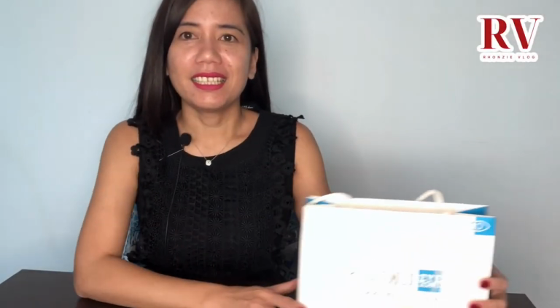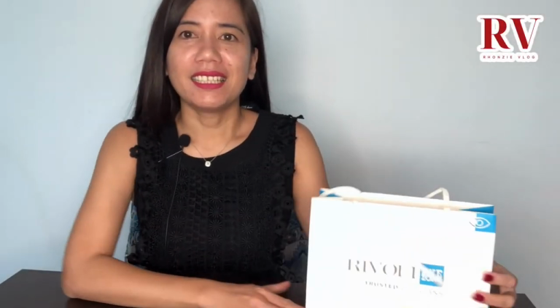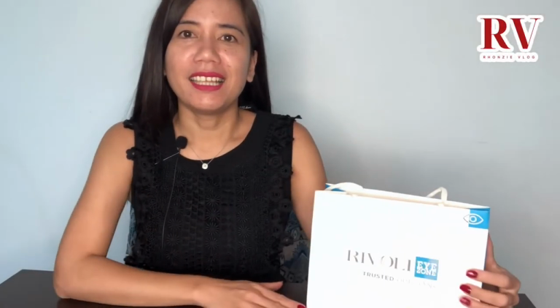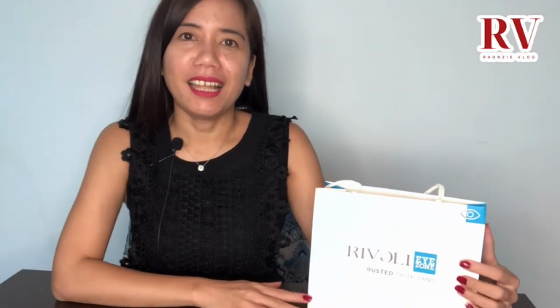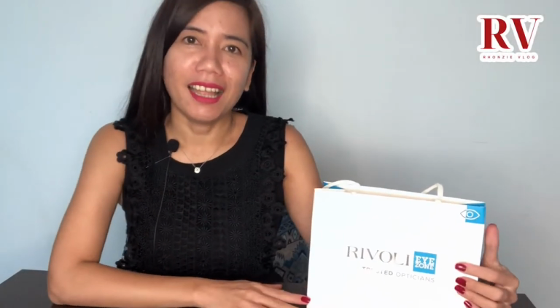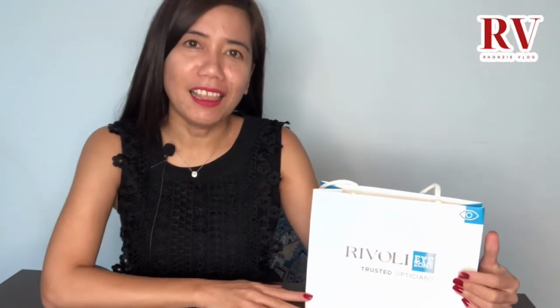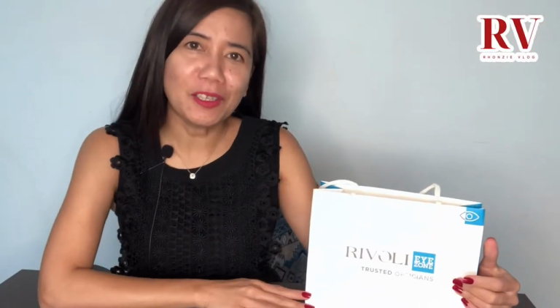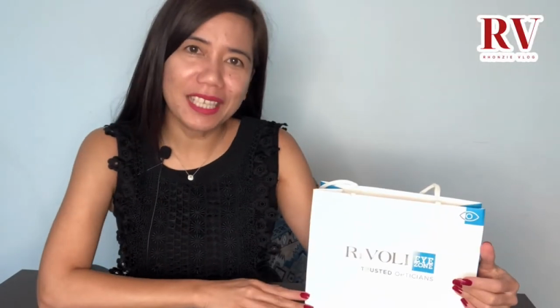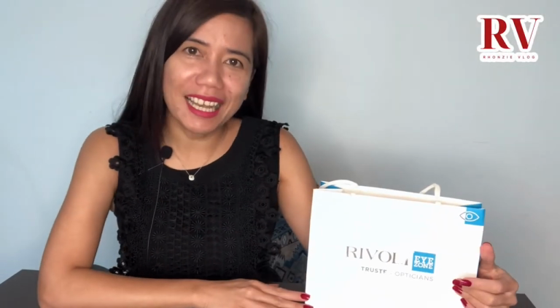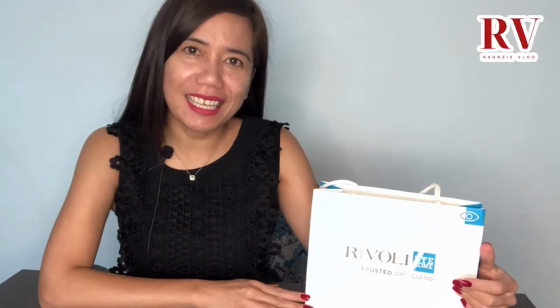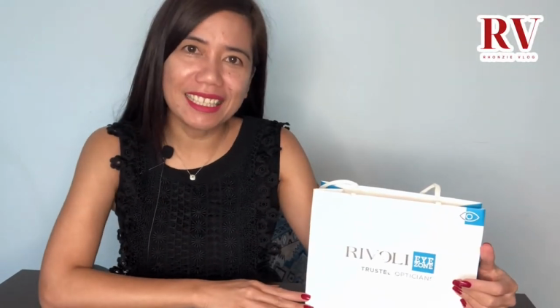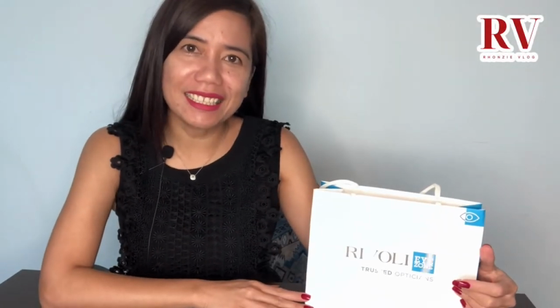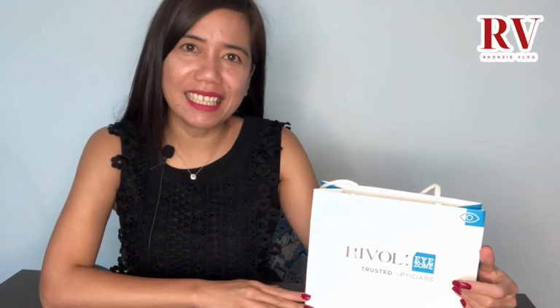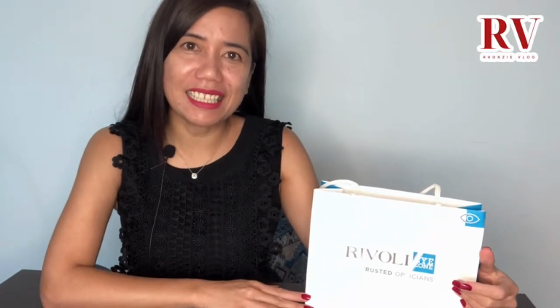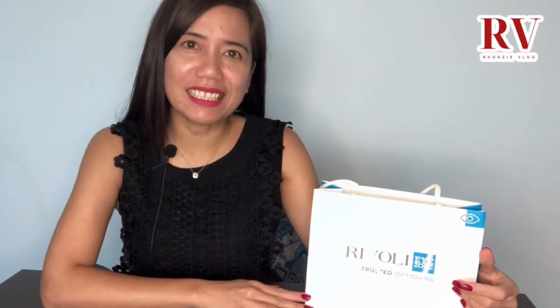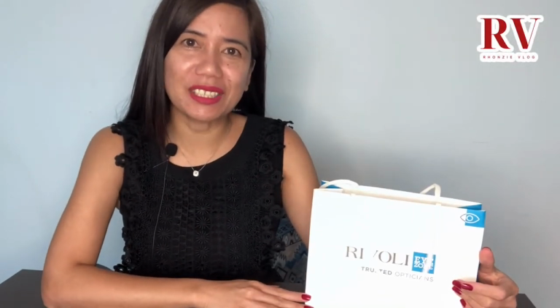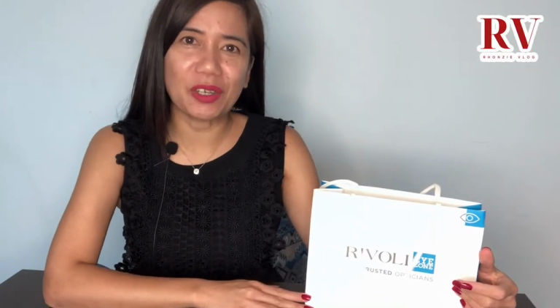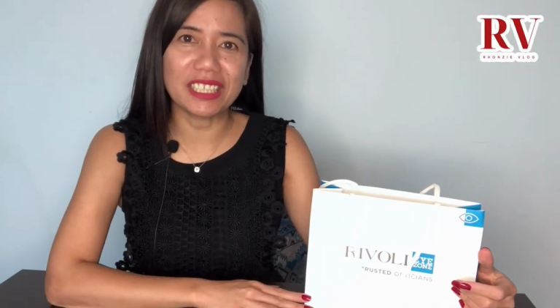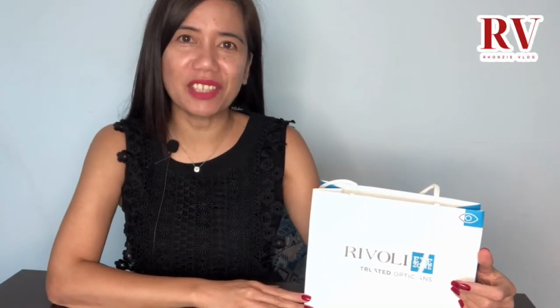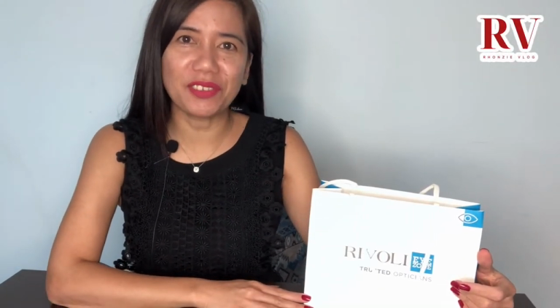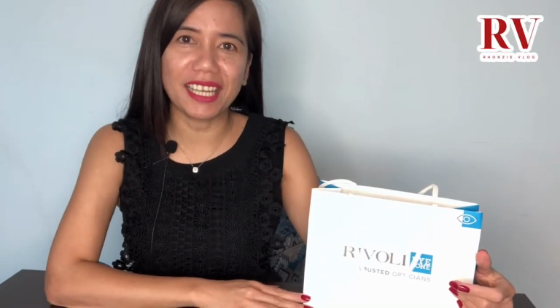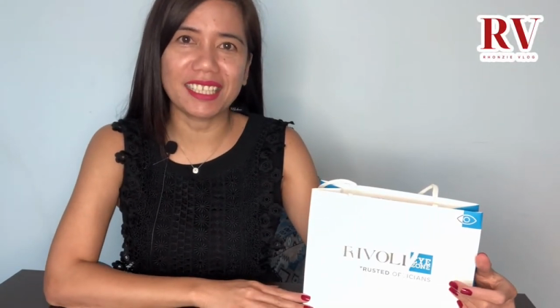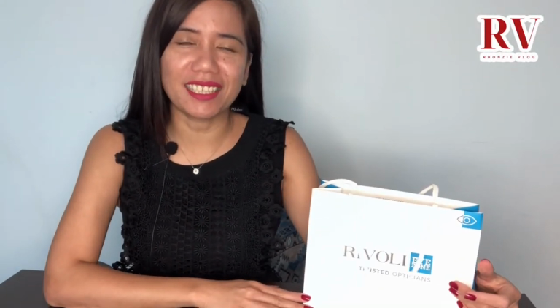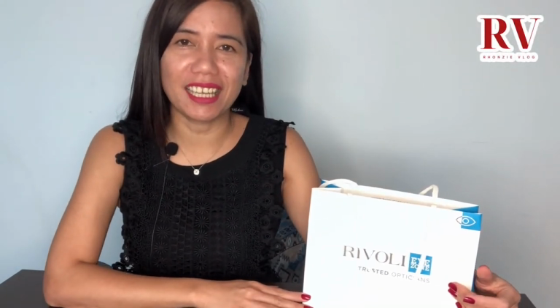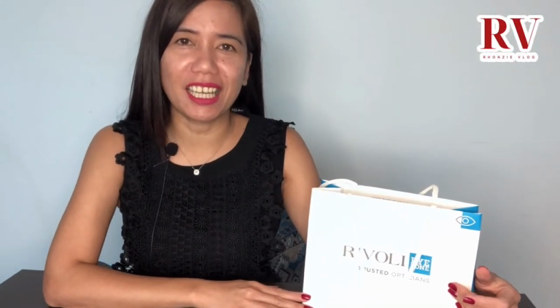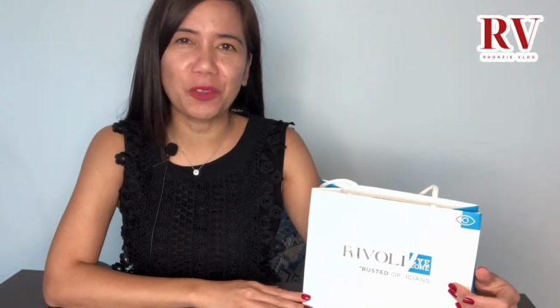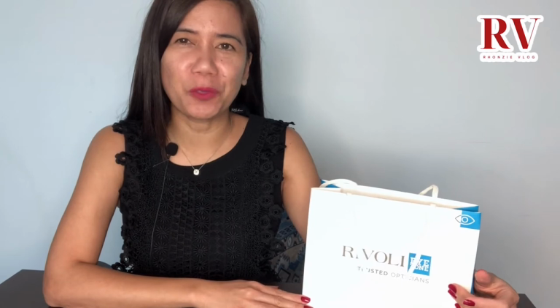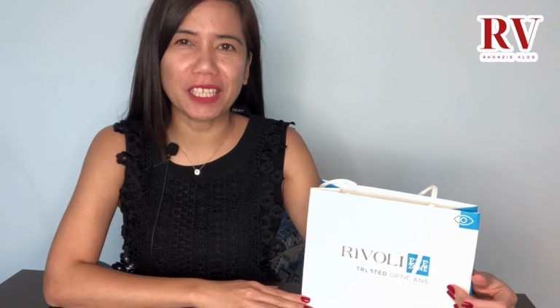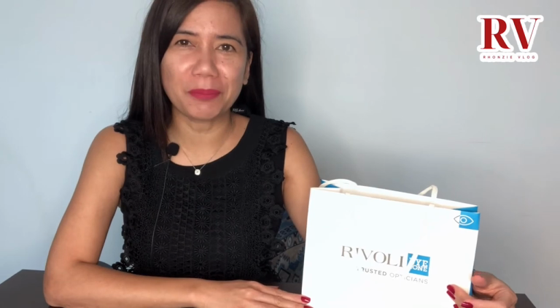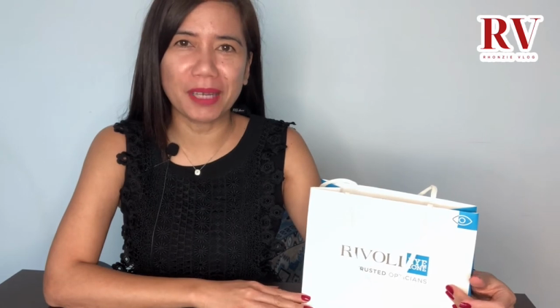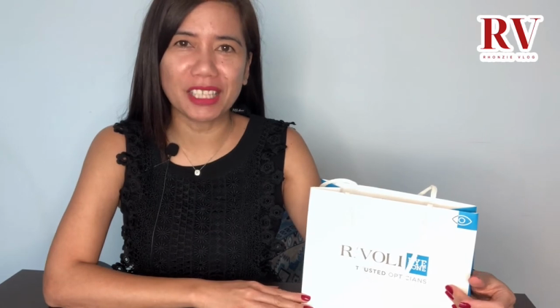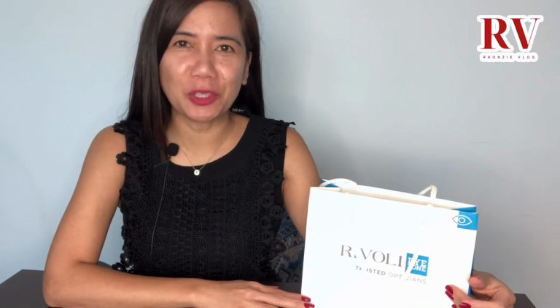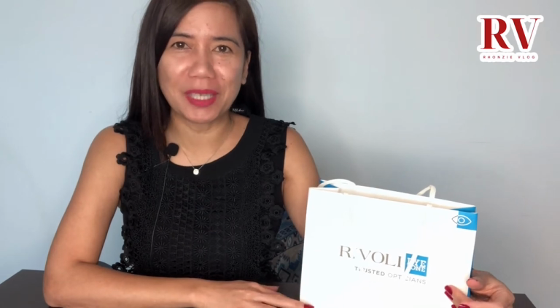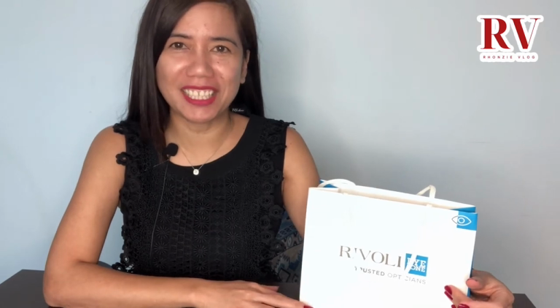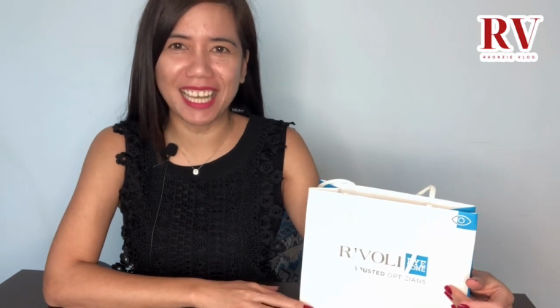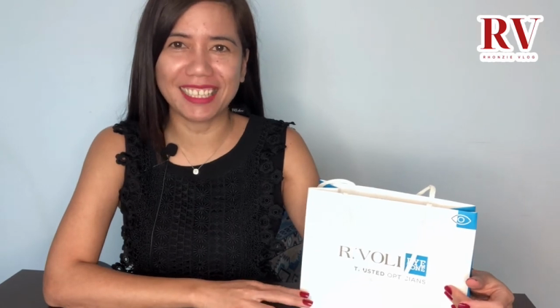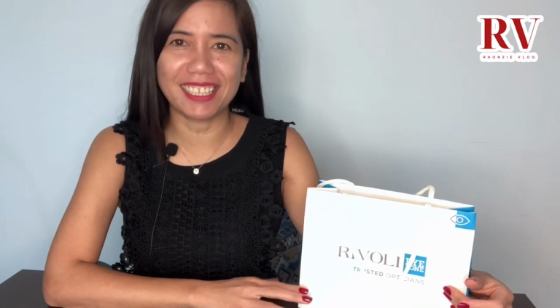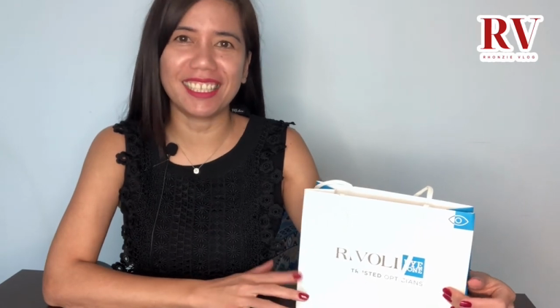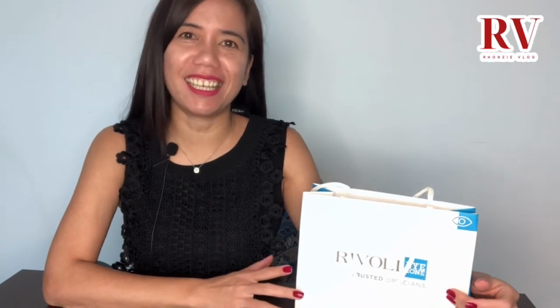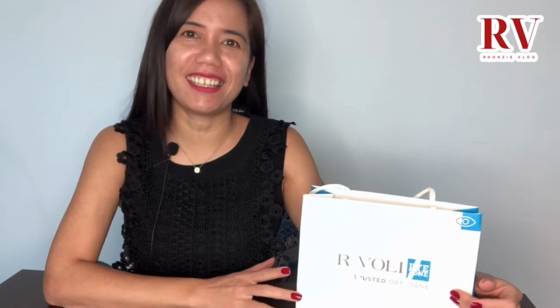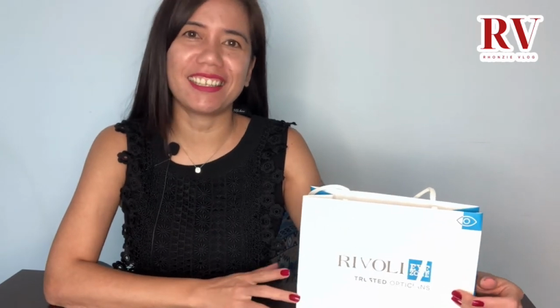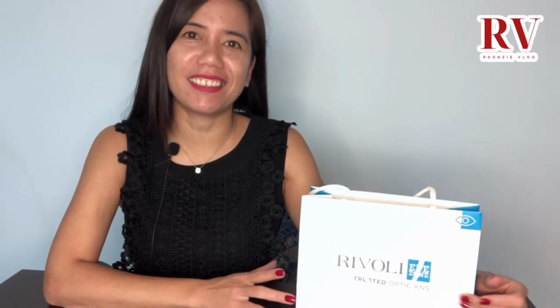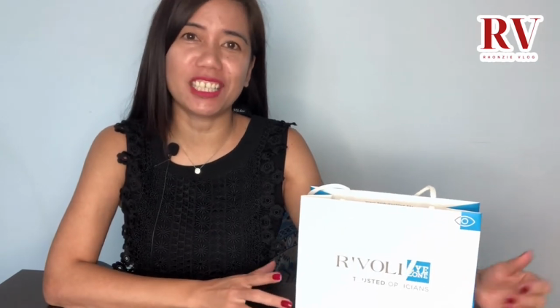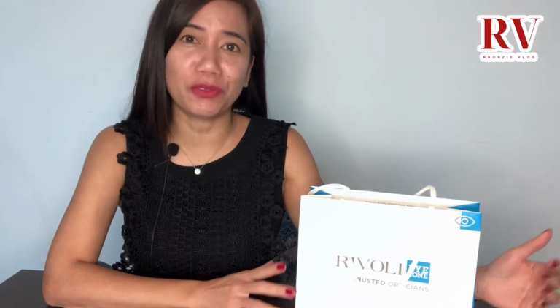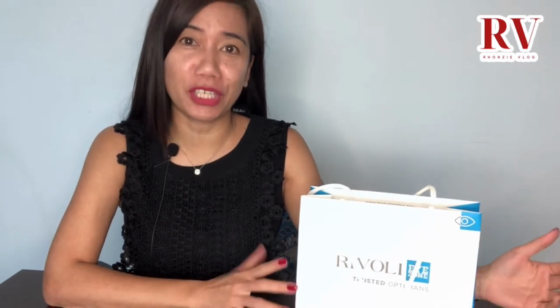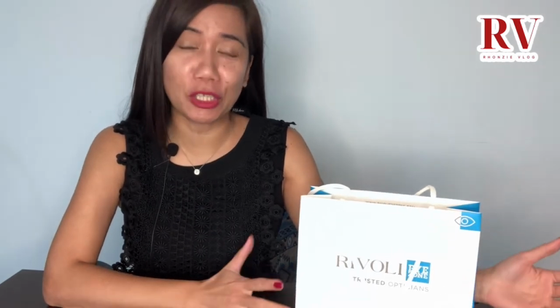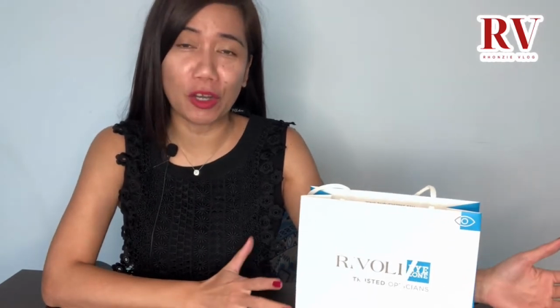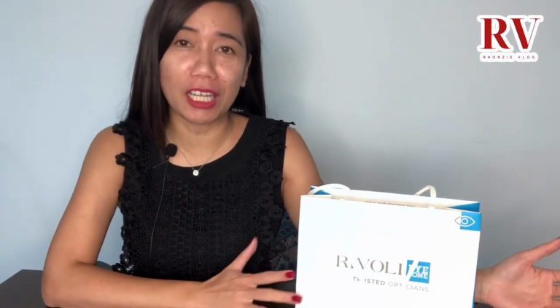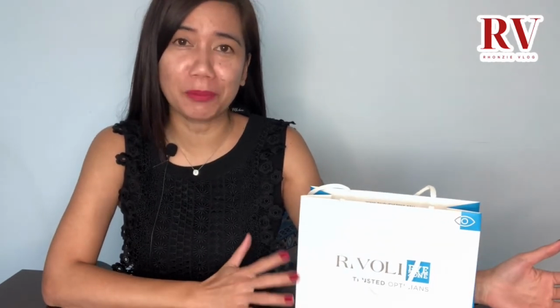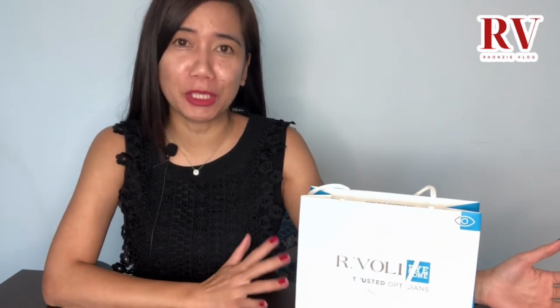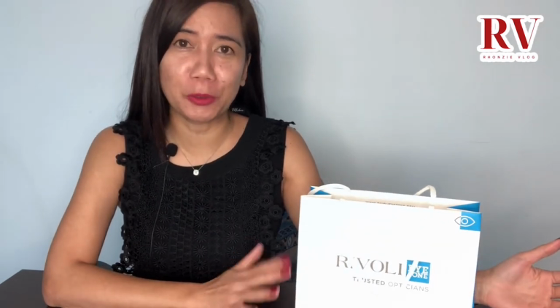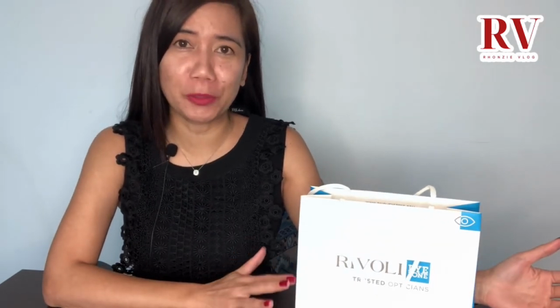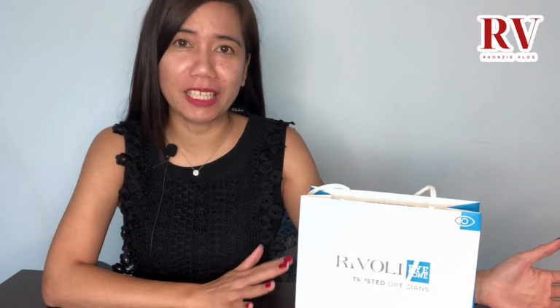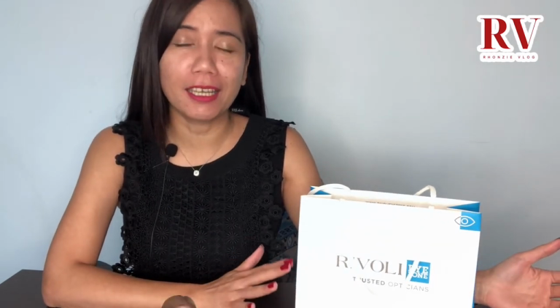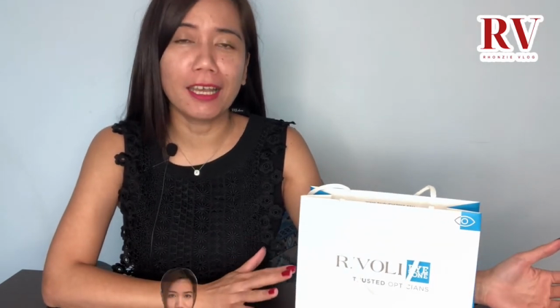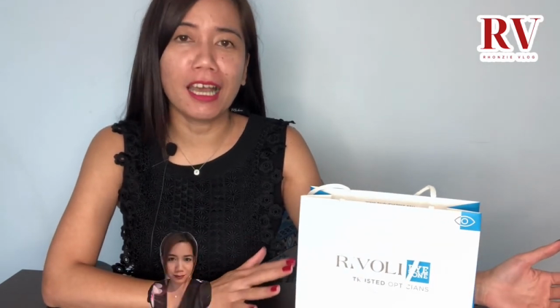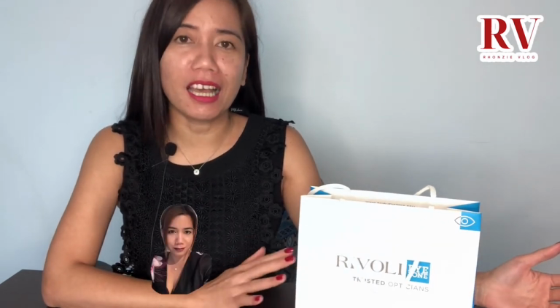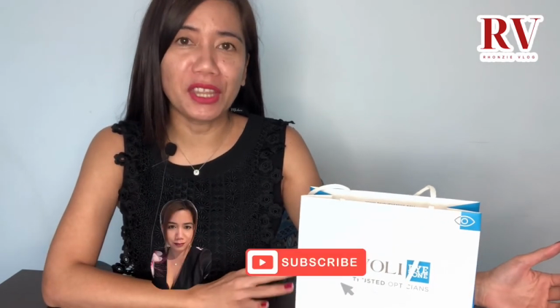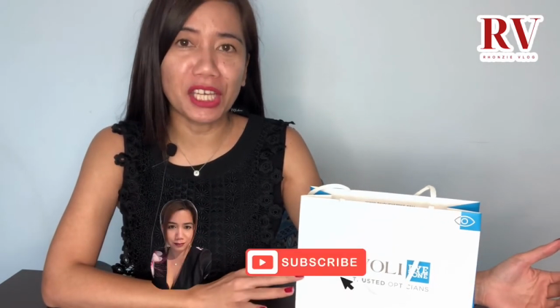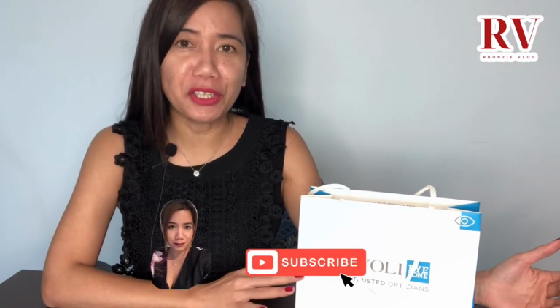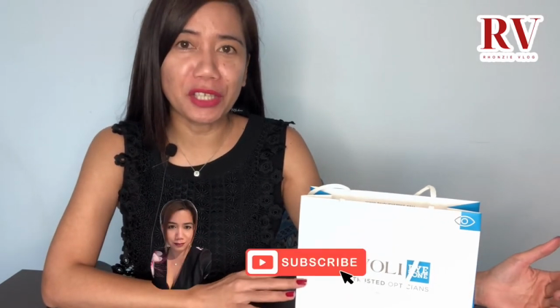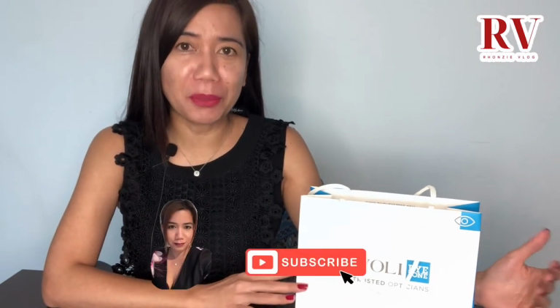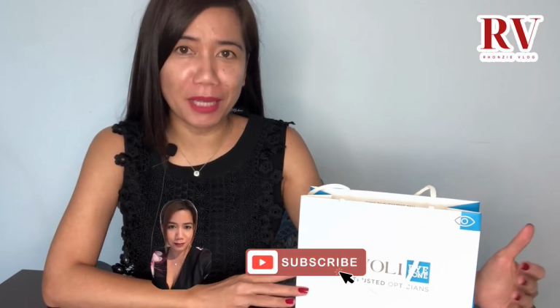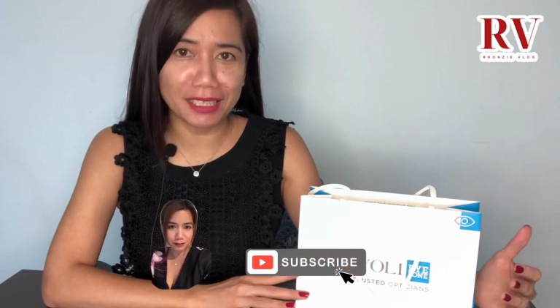Hello guys, it's Ronsi Vlog again. Welcome back to my channel and in this video I'll be doing another unboxing.